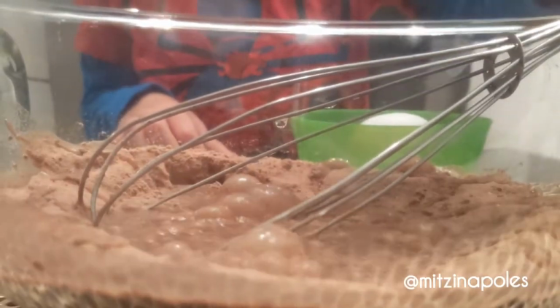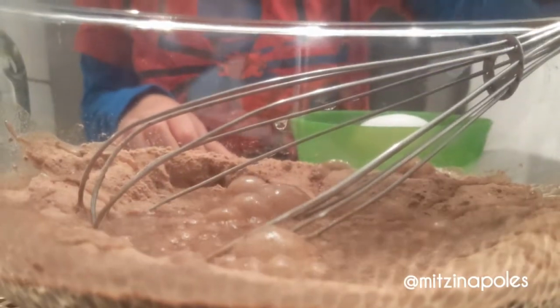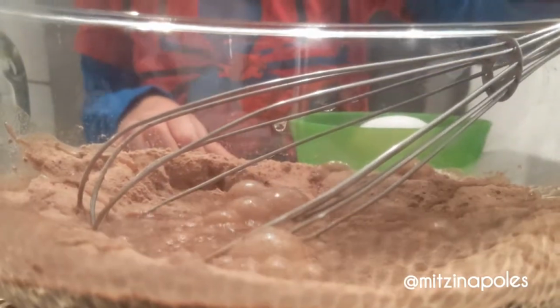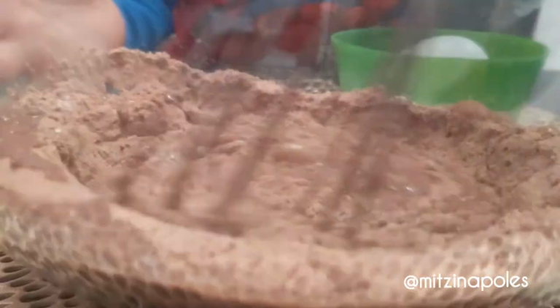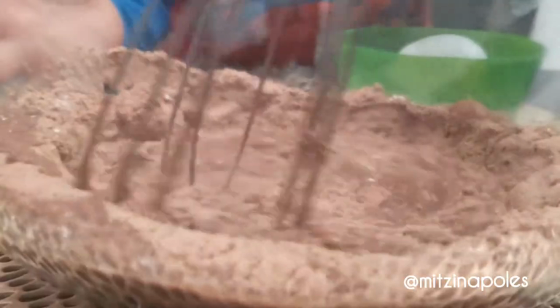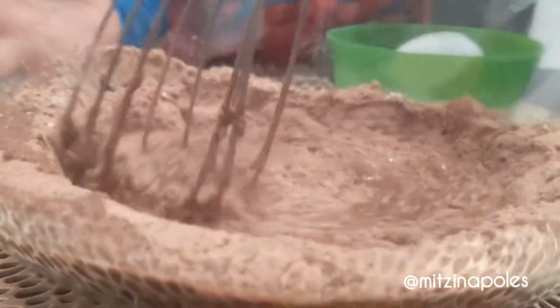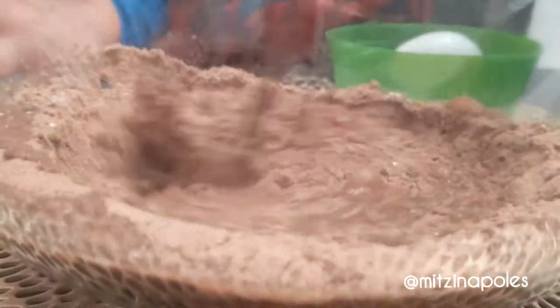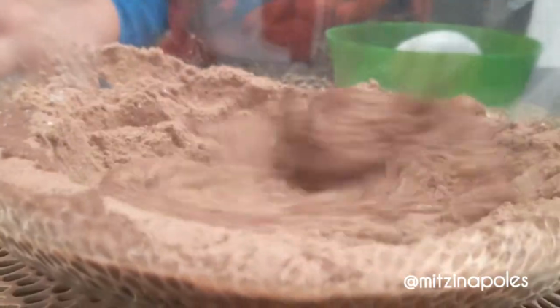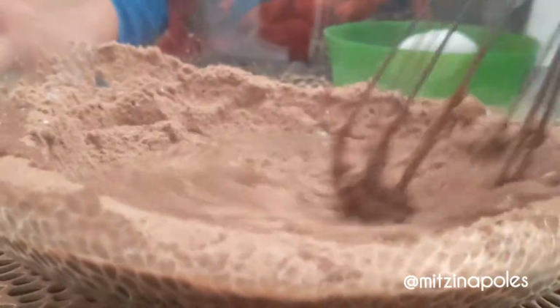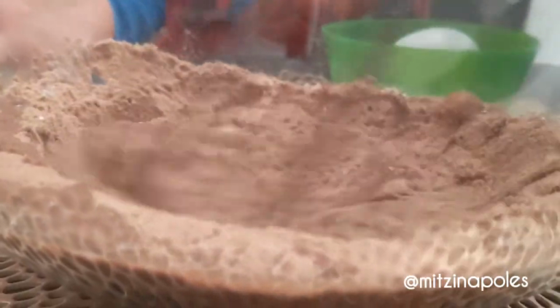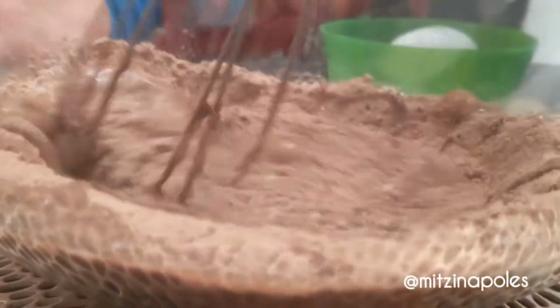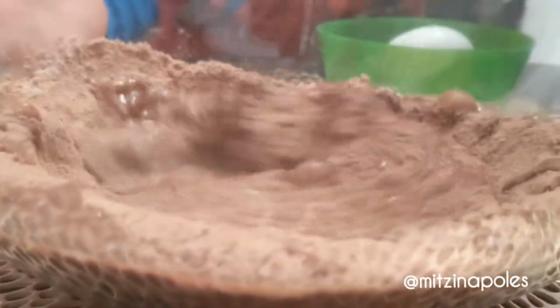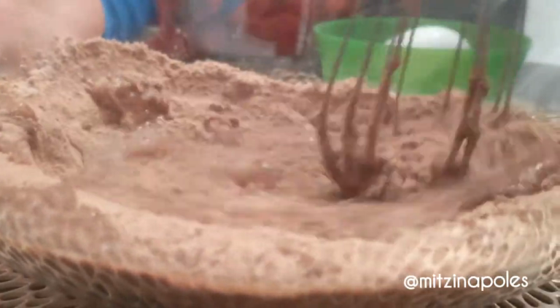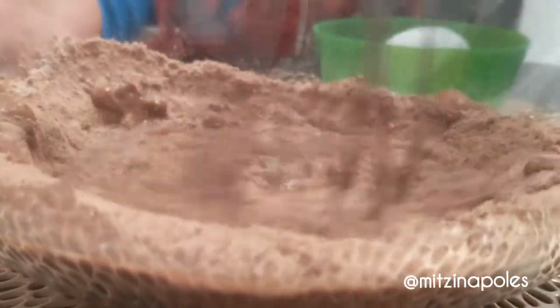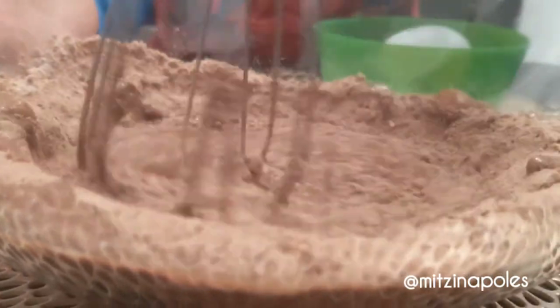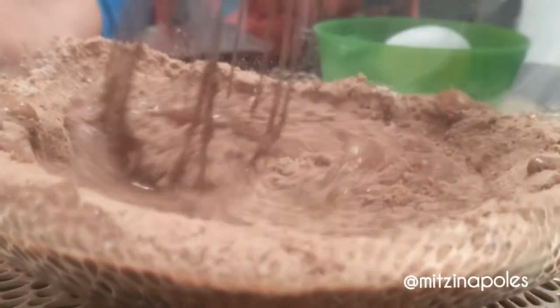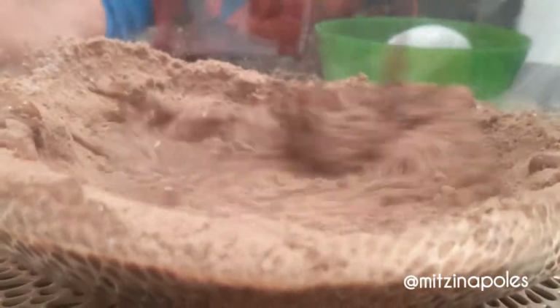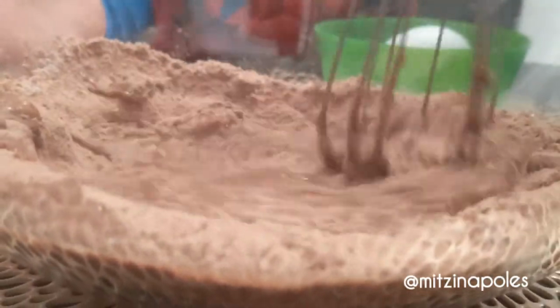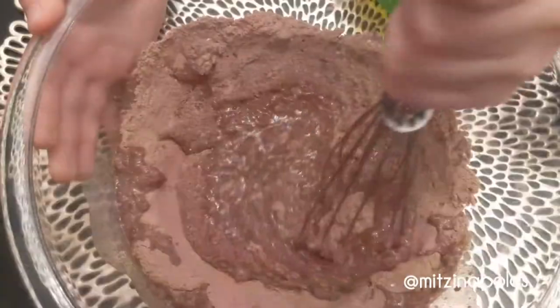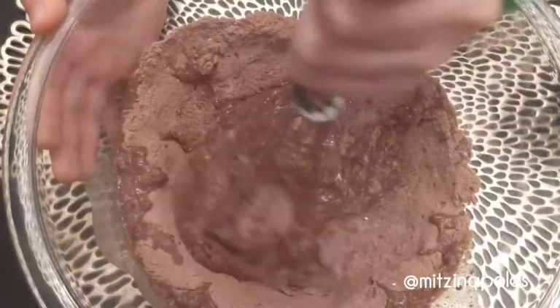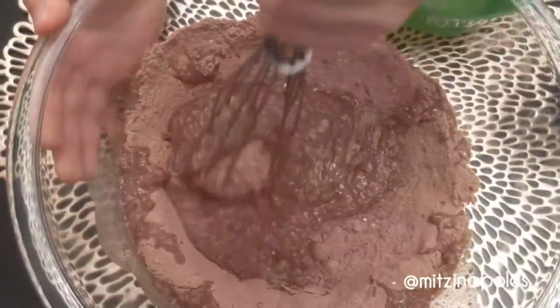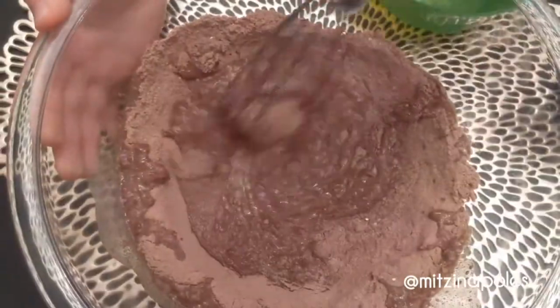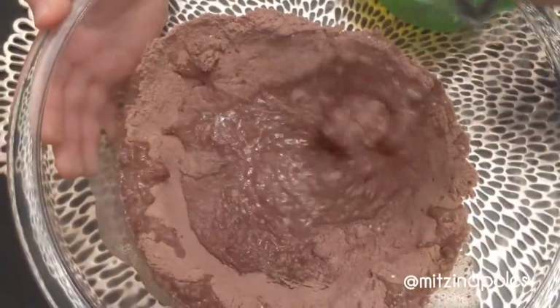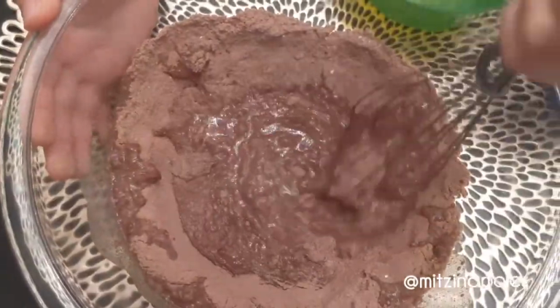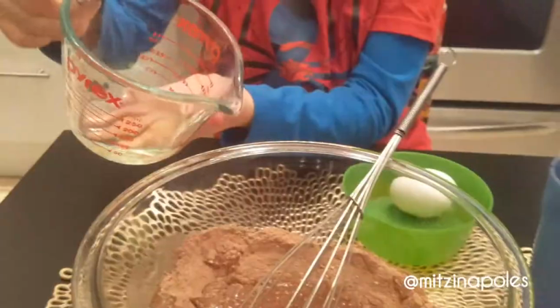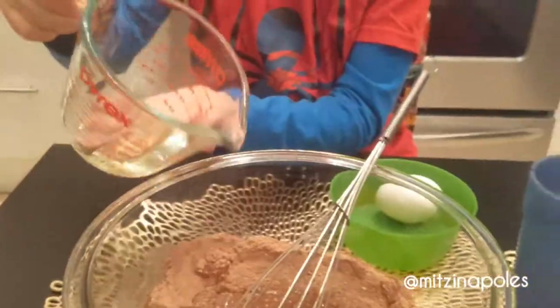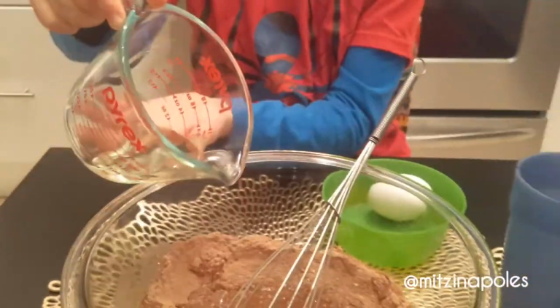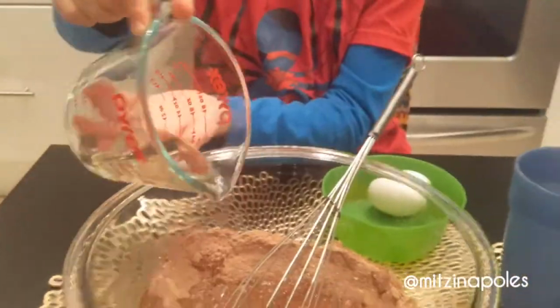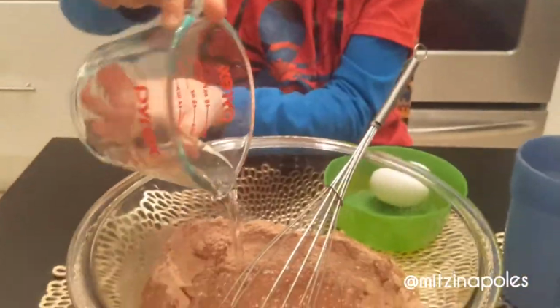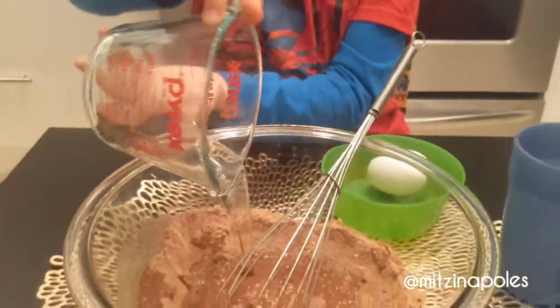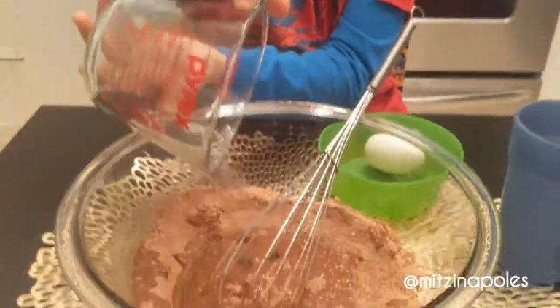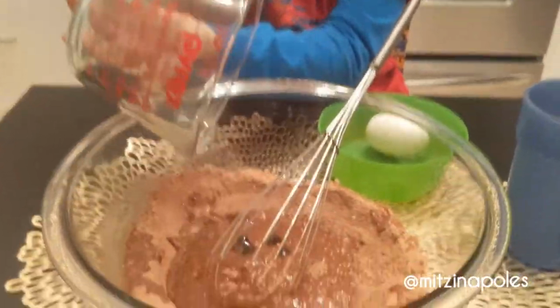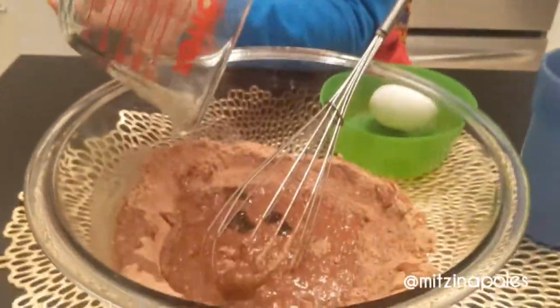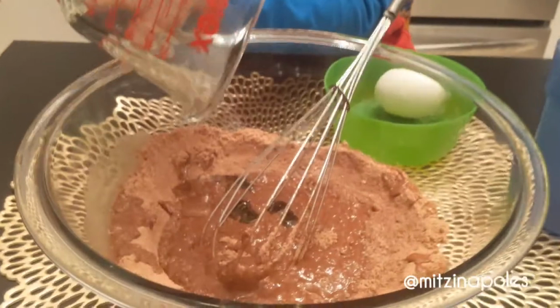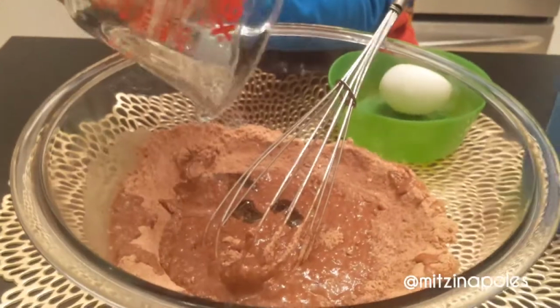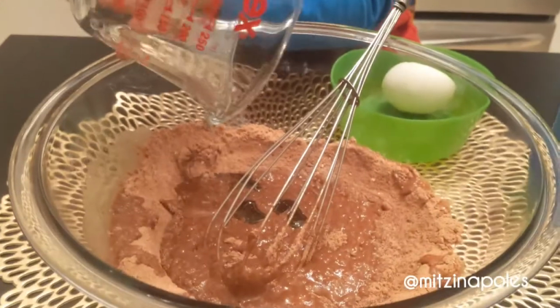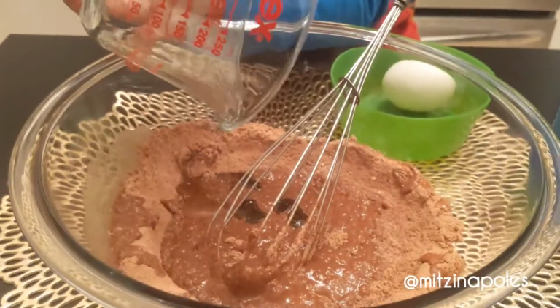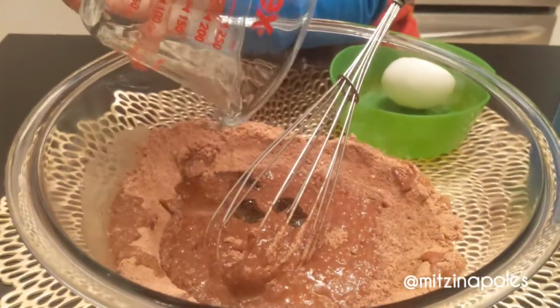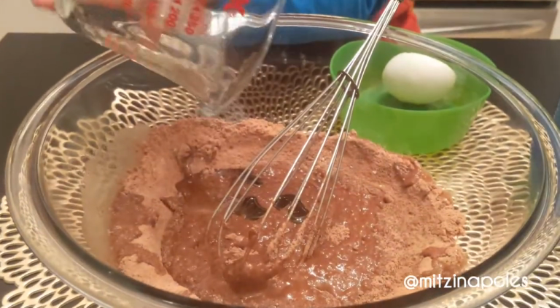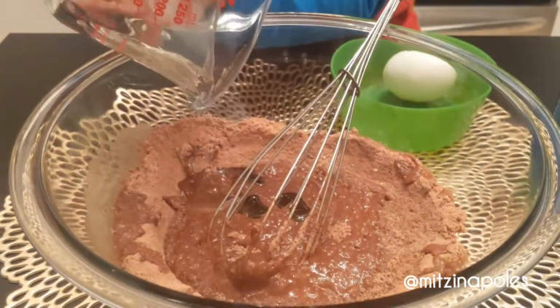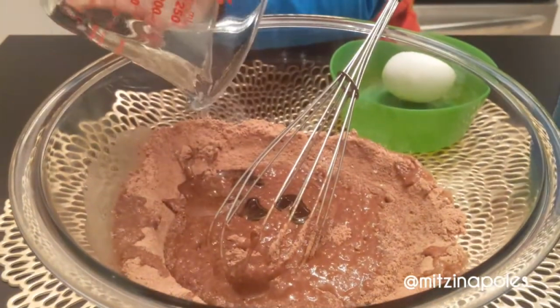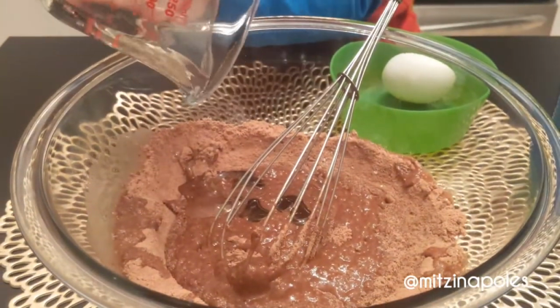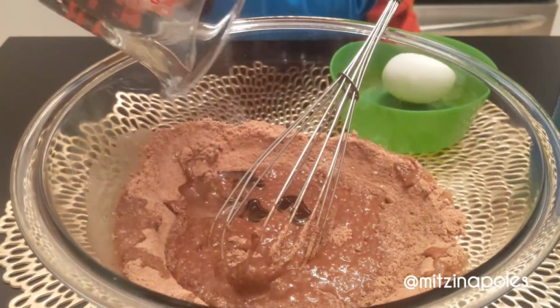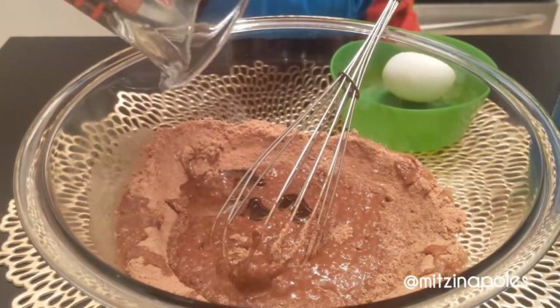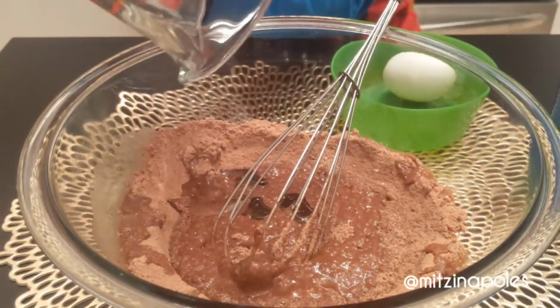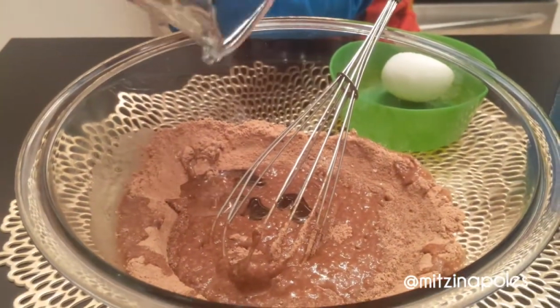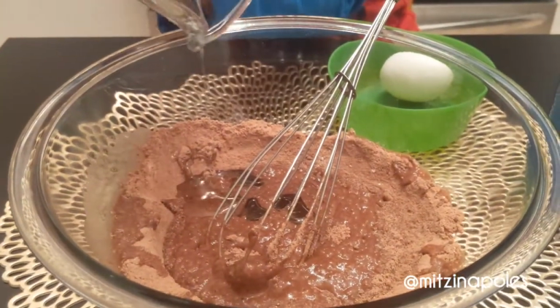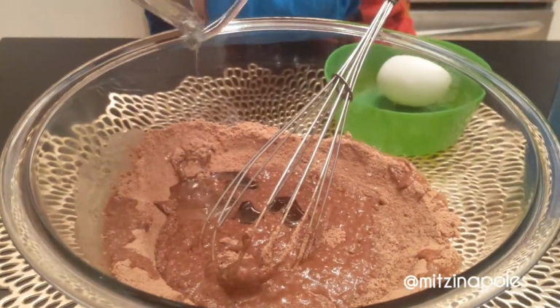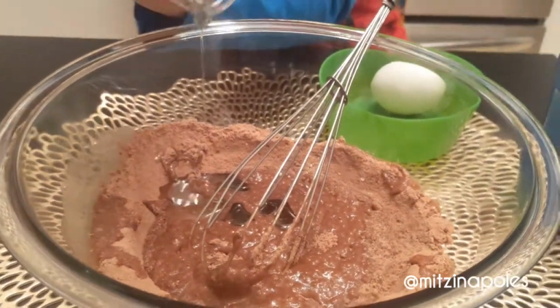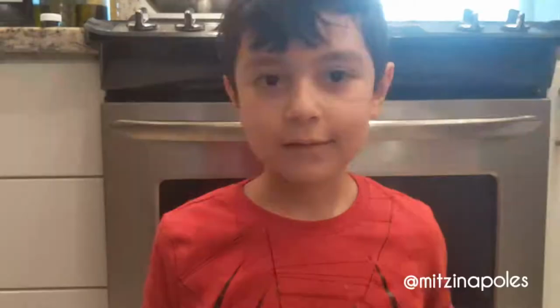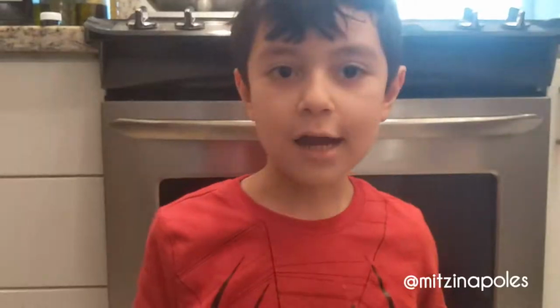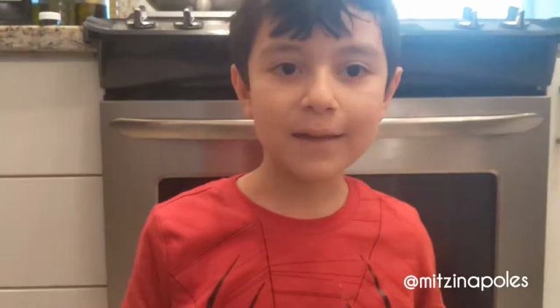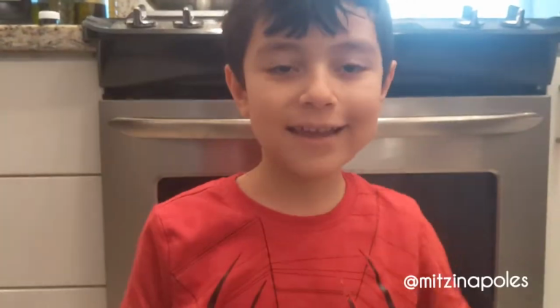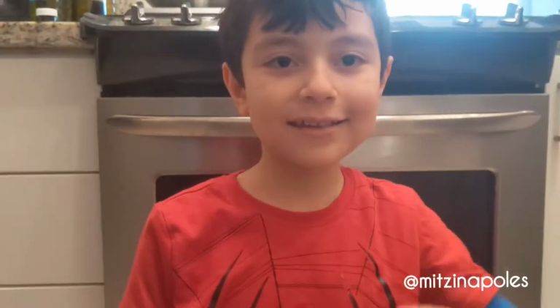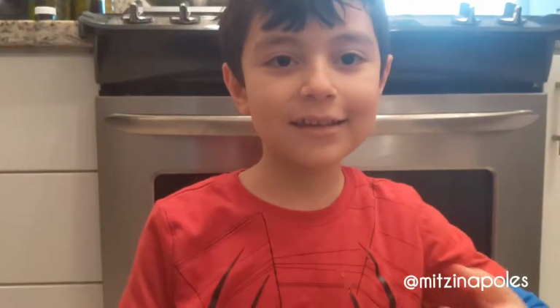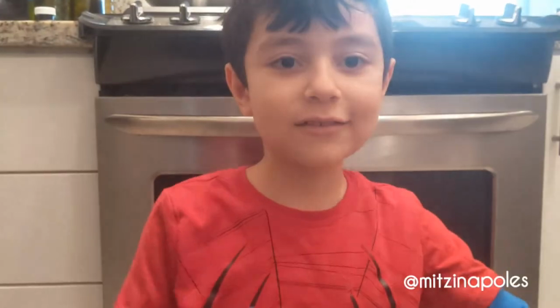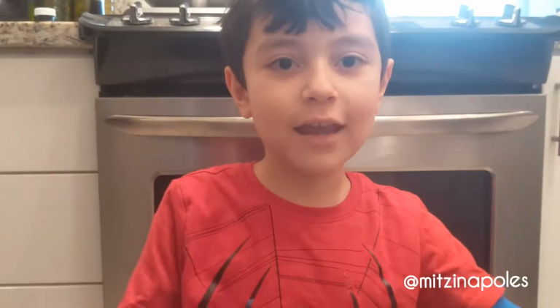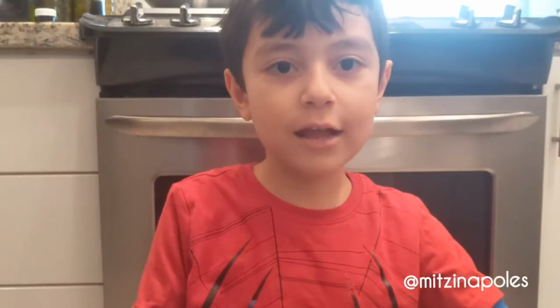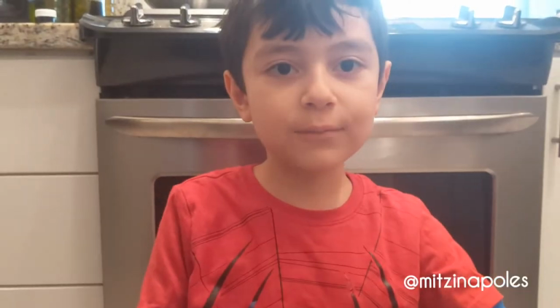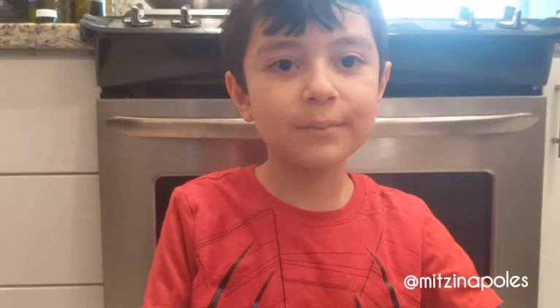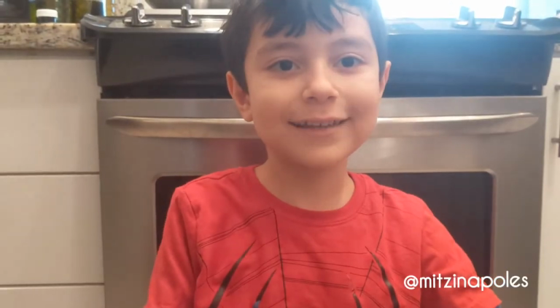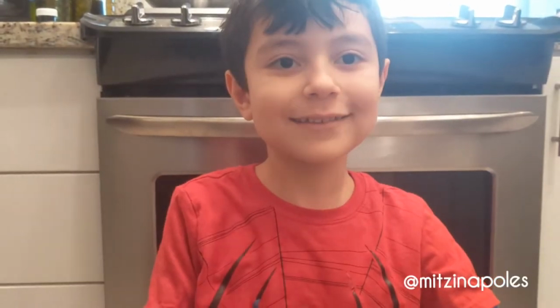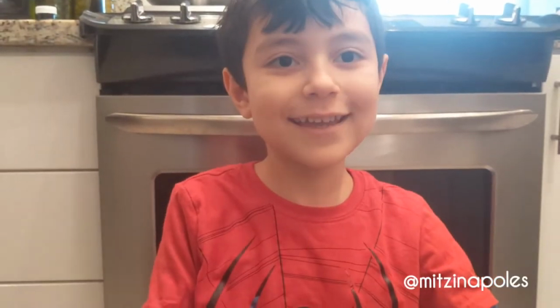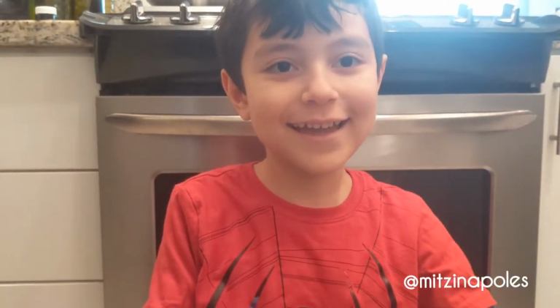This is so cool. Now my daddy is going to help me crack the egg.